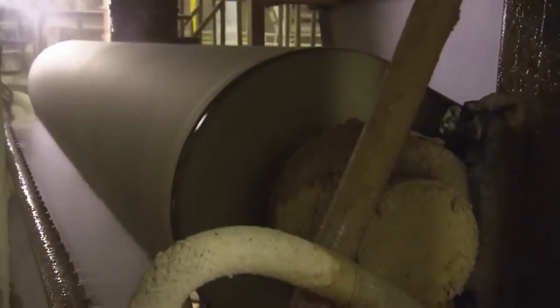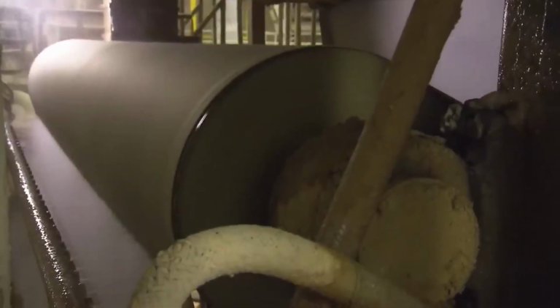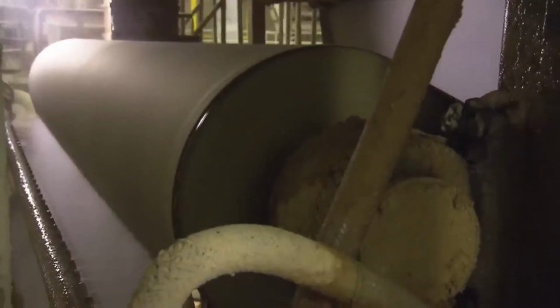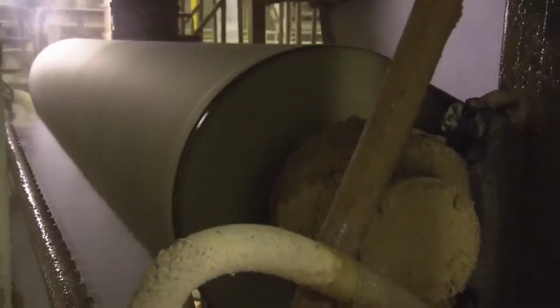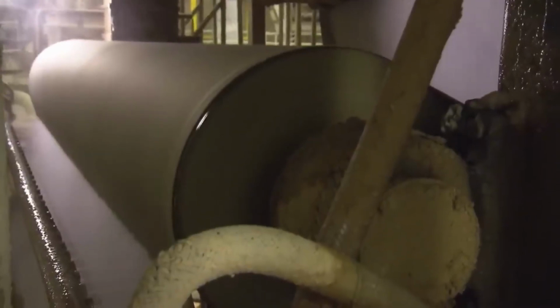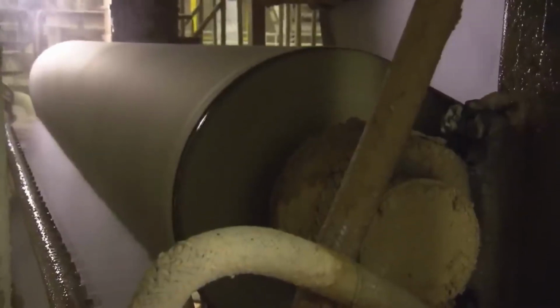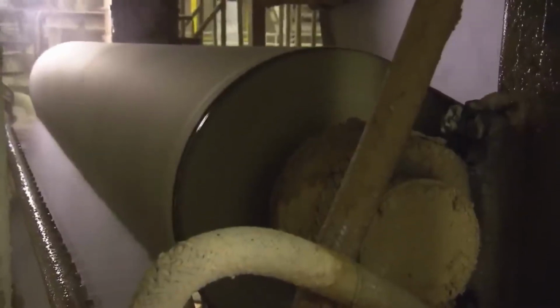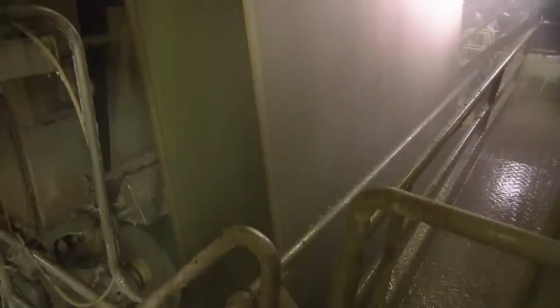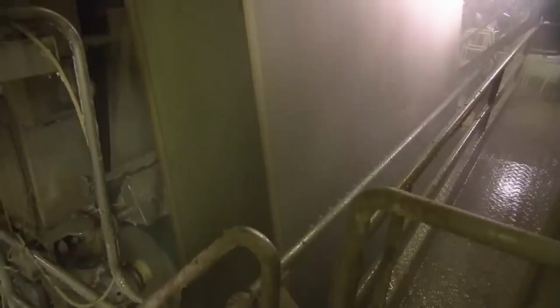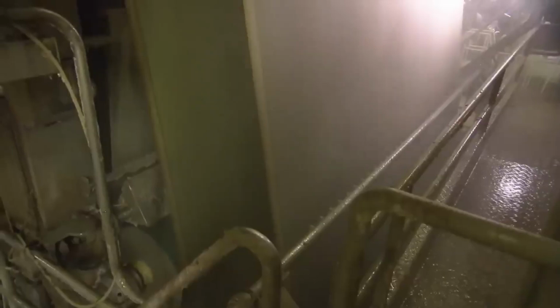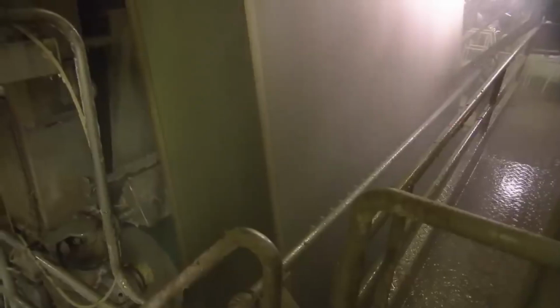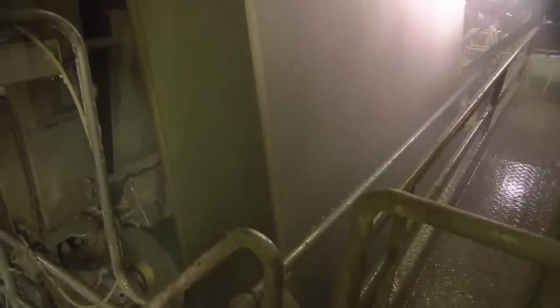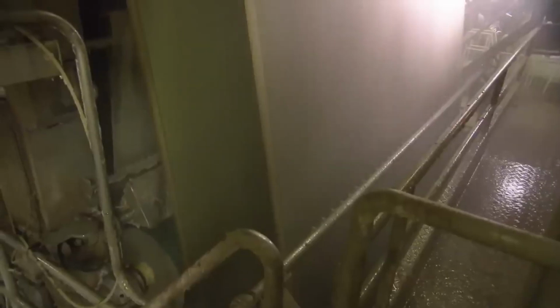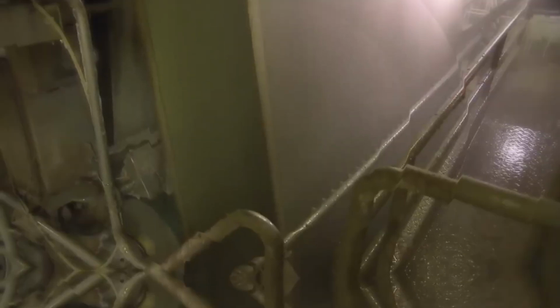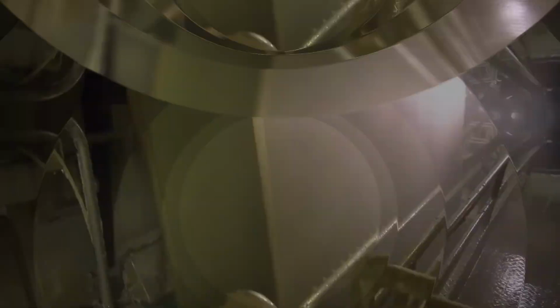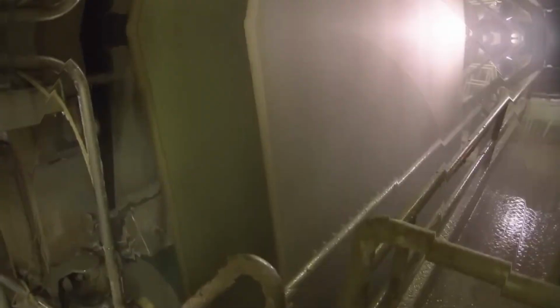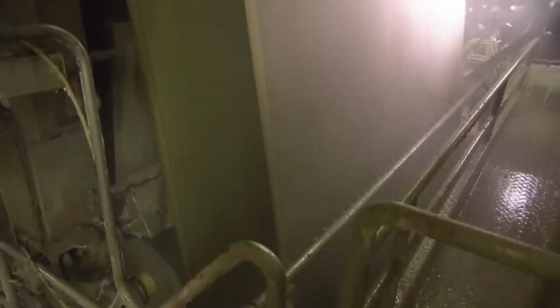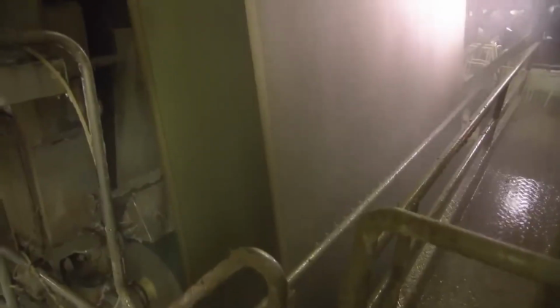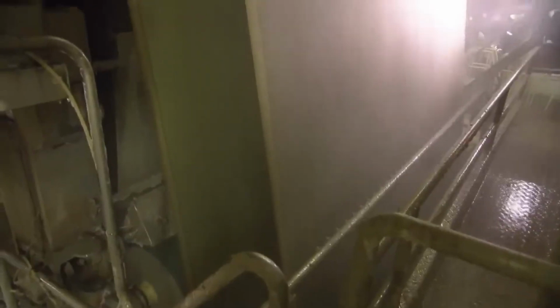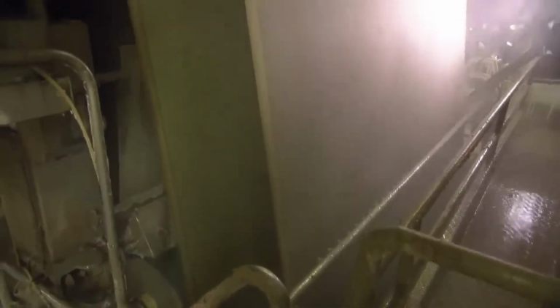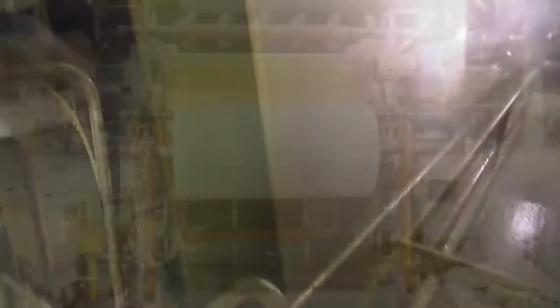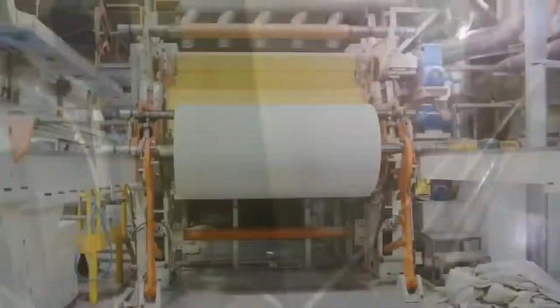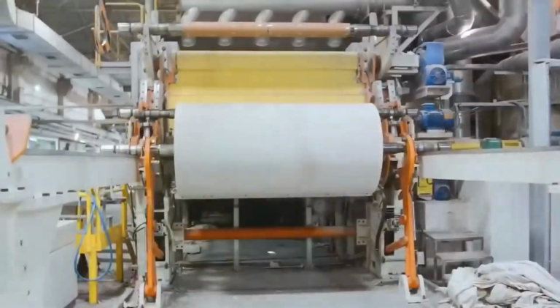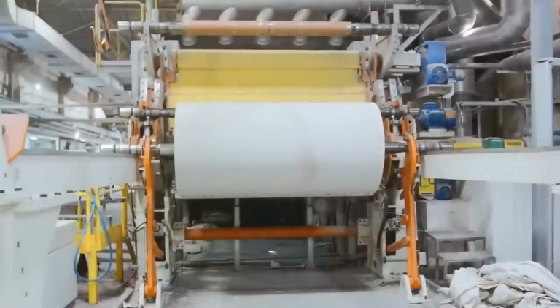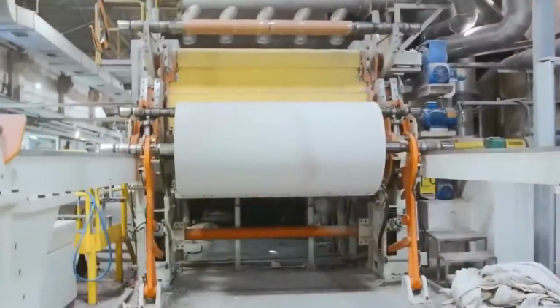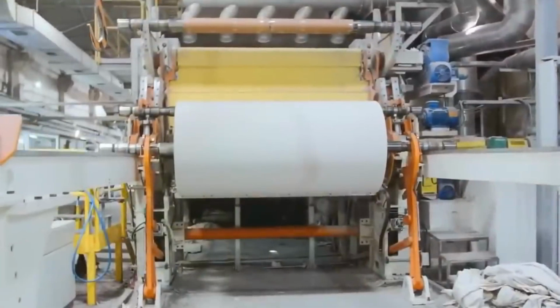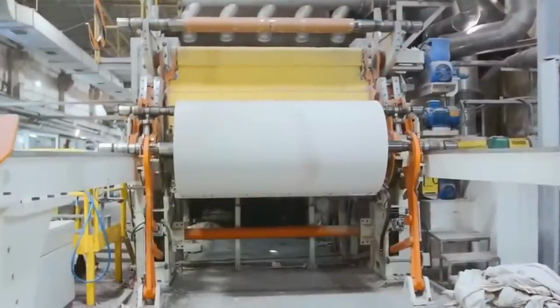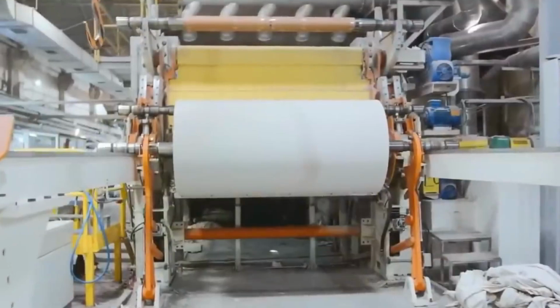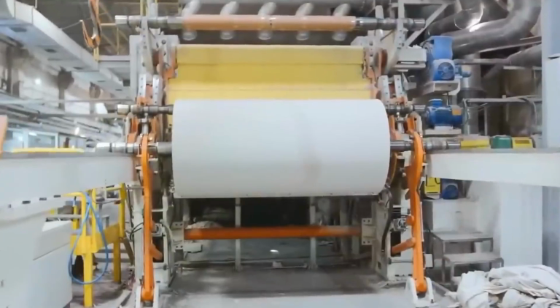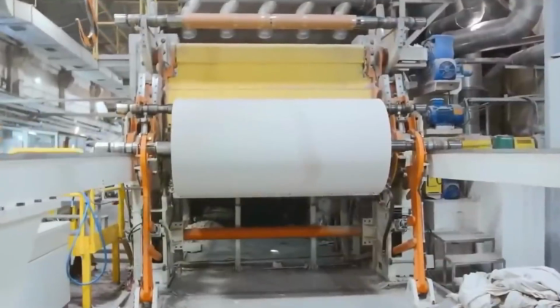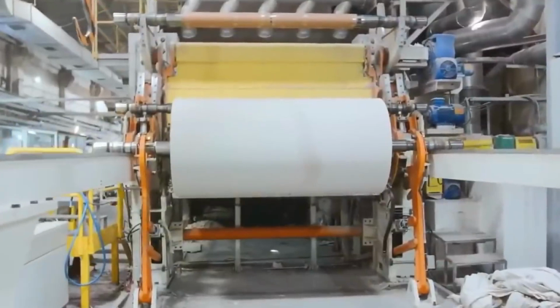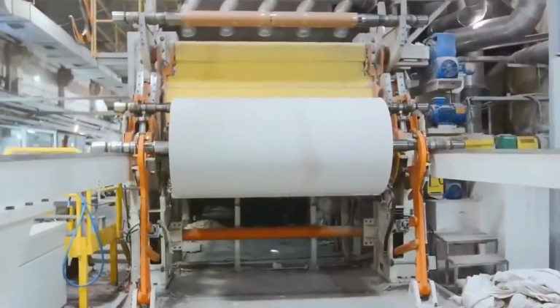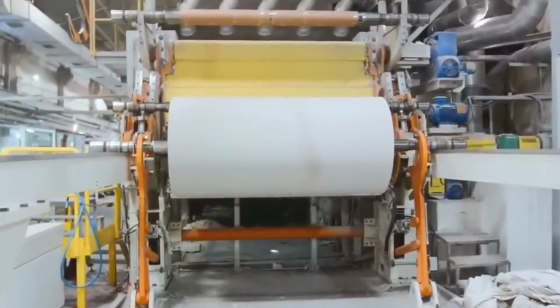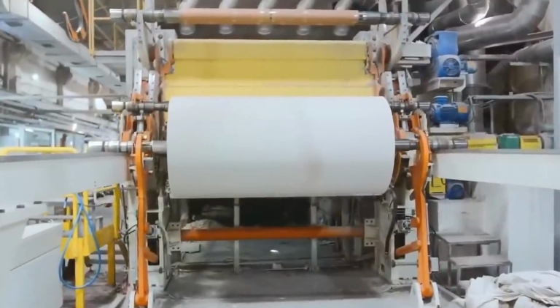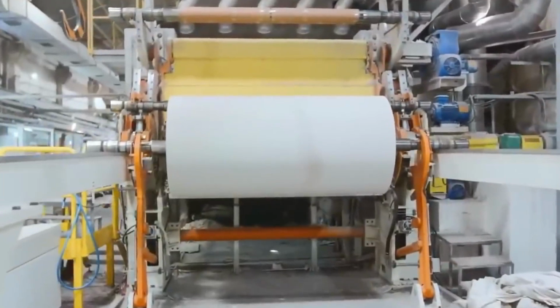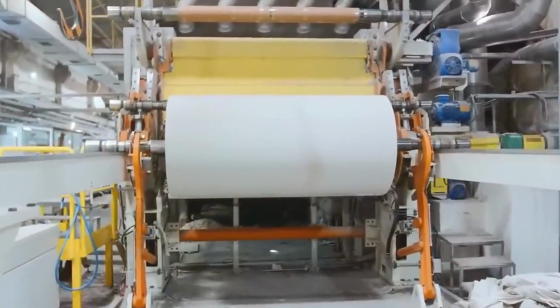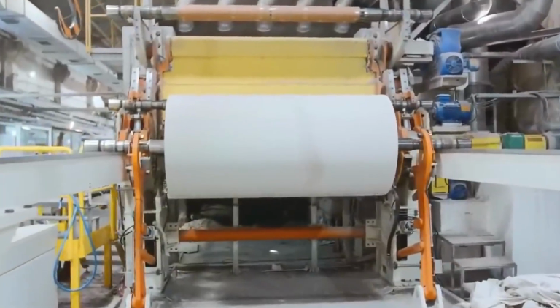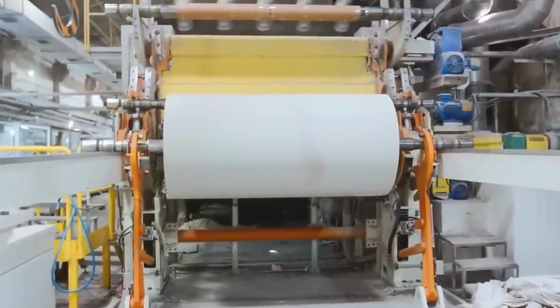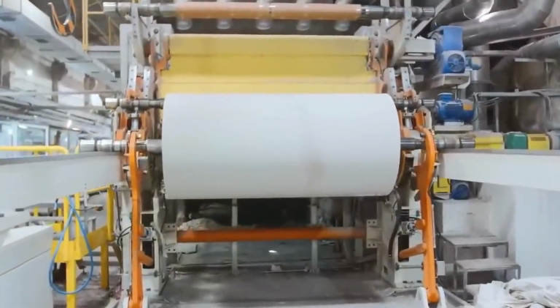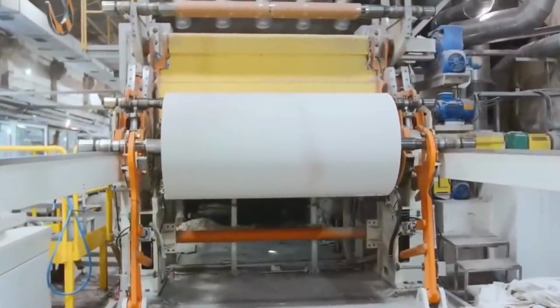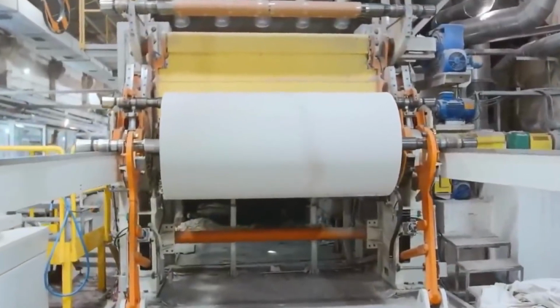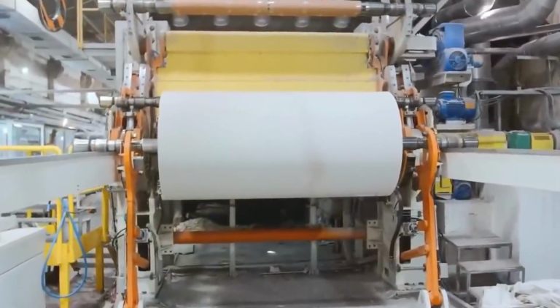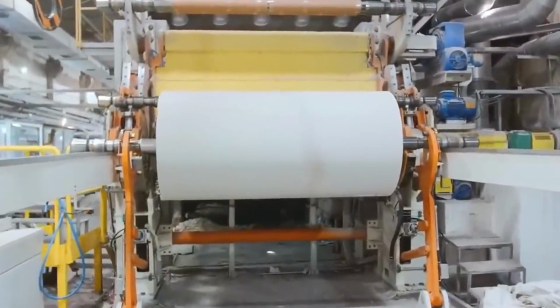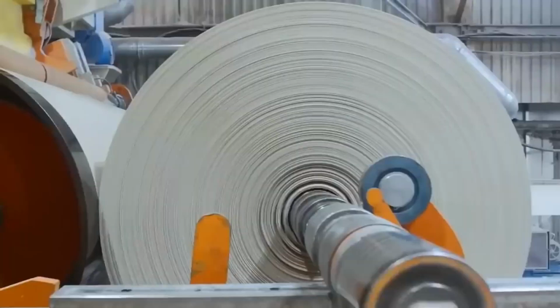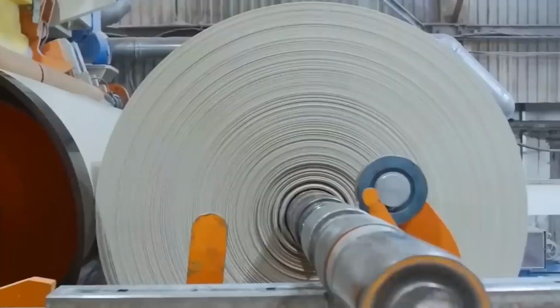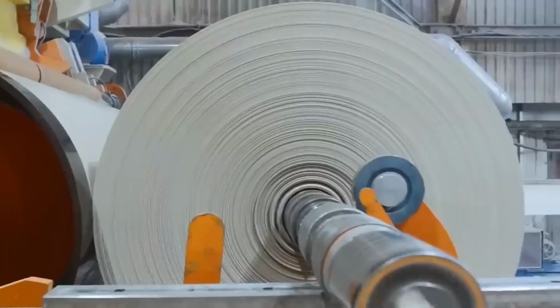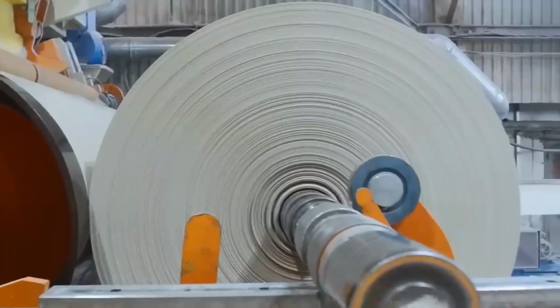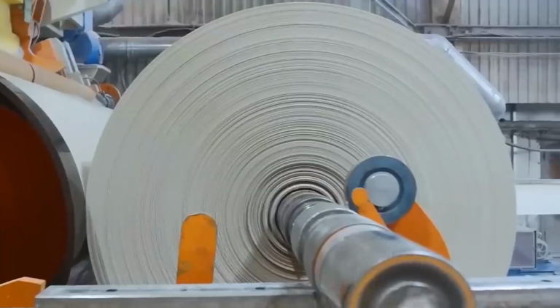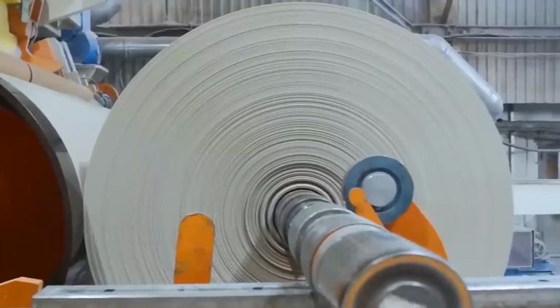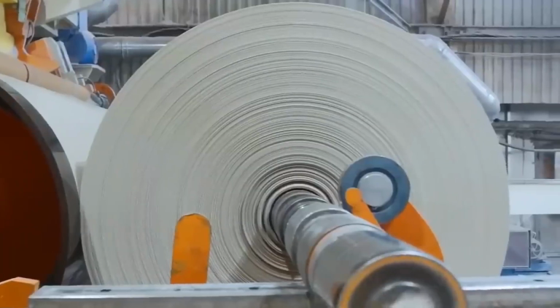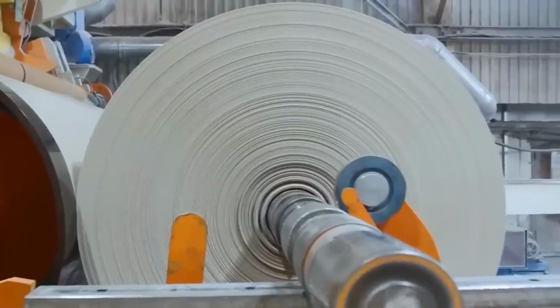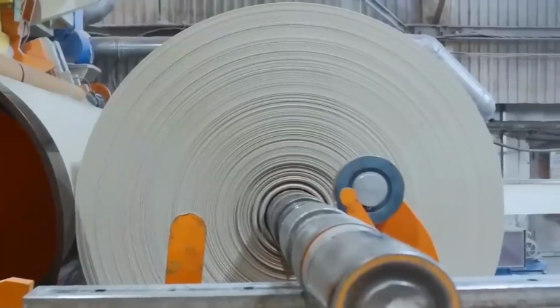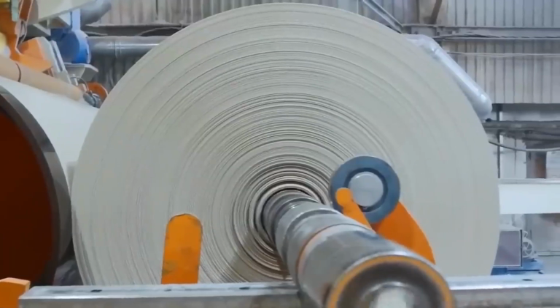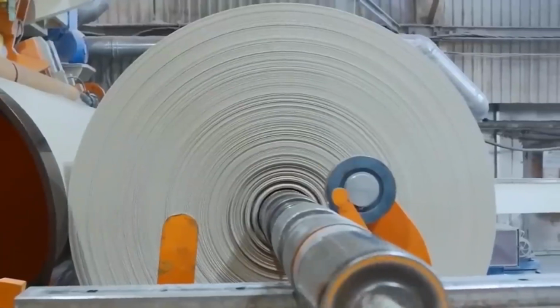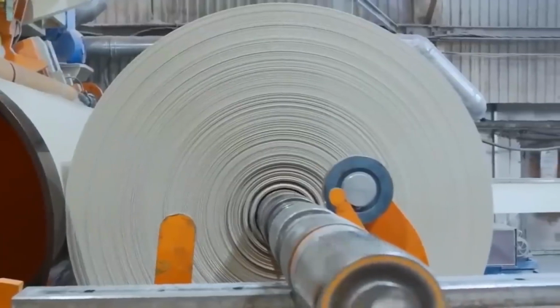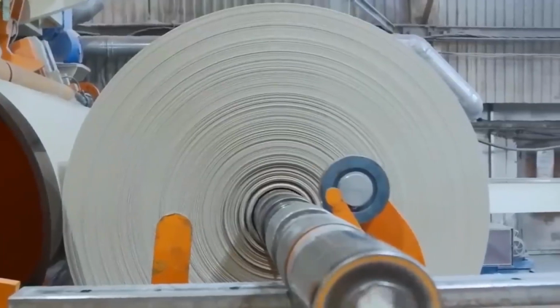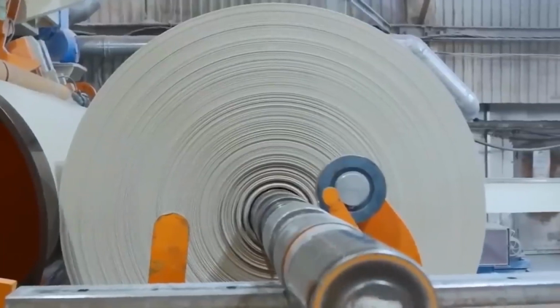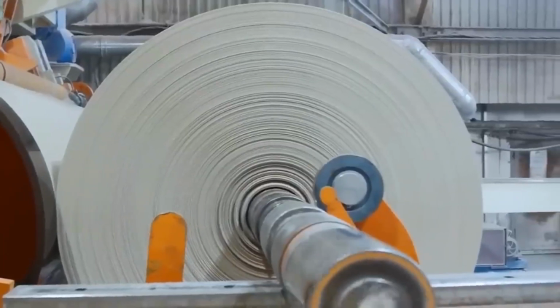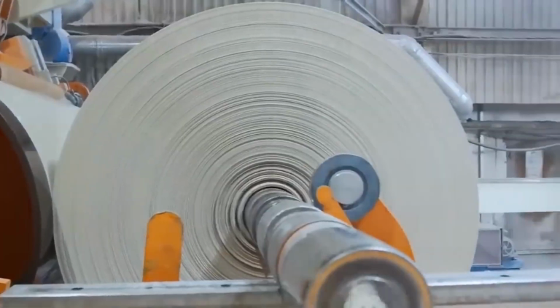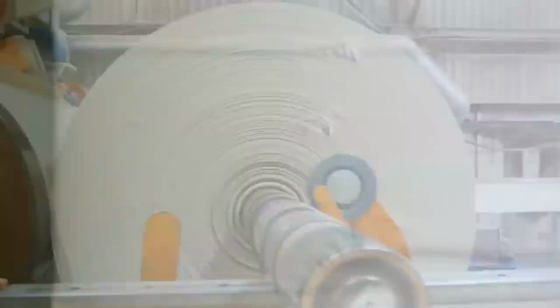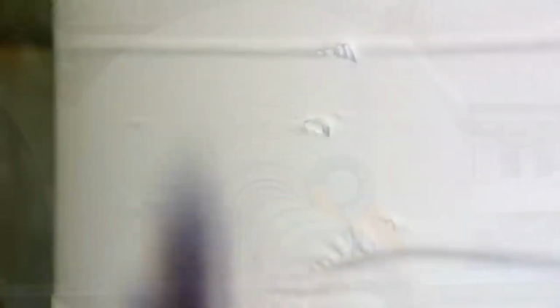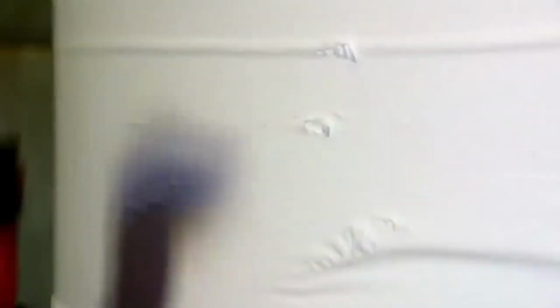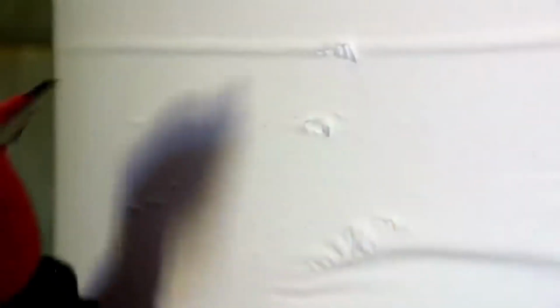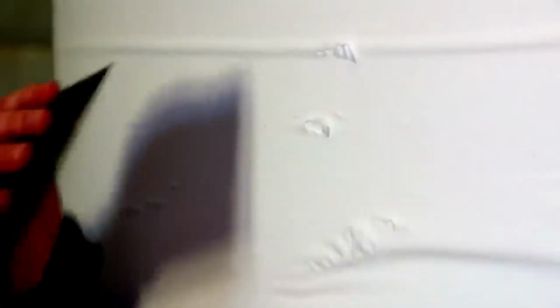After several stages, the result is a continuous, massive roll of paper often called a parent roll. Each one can weigh up to 2 tons and span 10 feet wide — imagine a paper towel for giants.